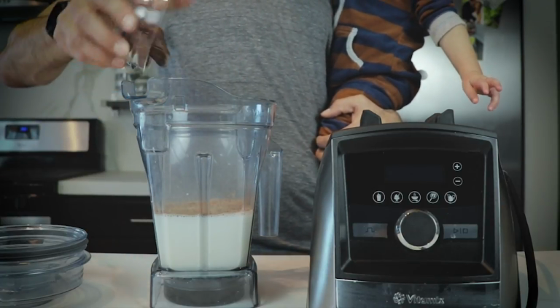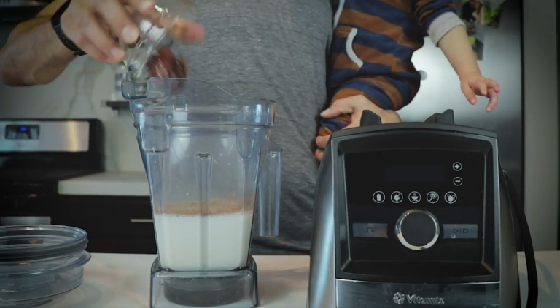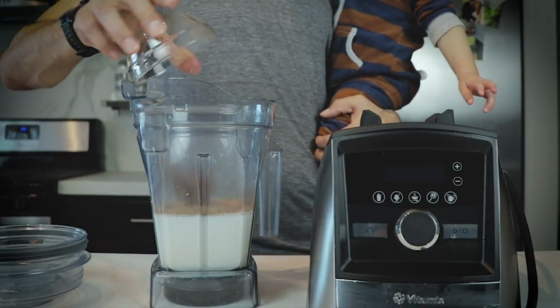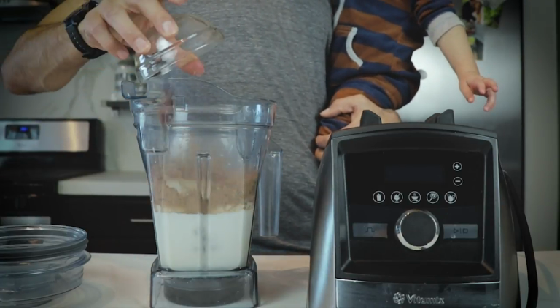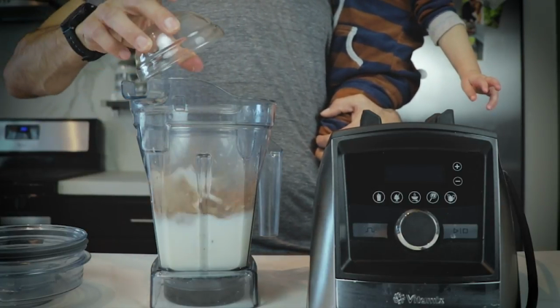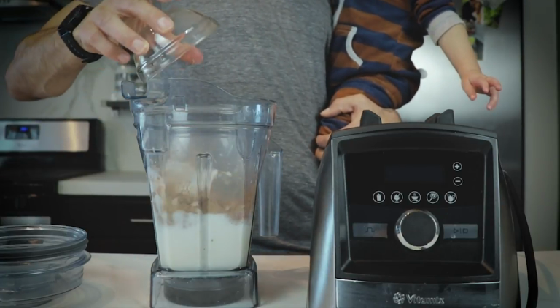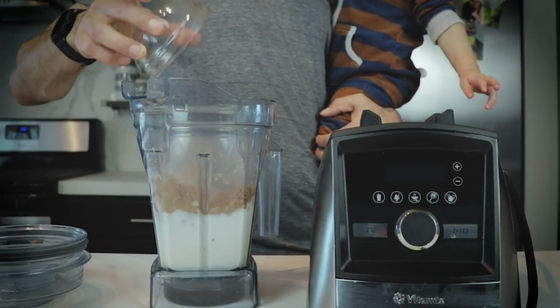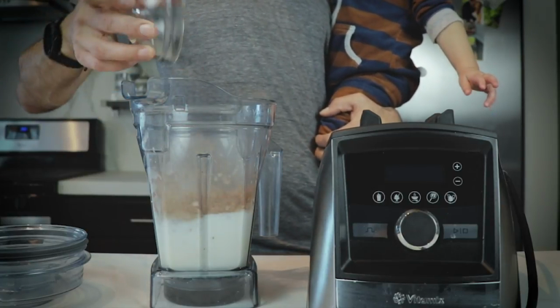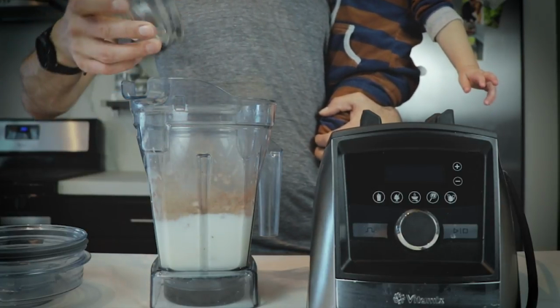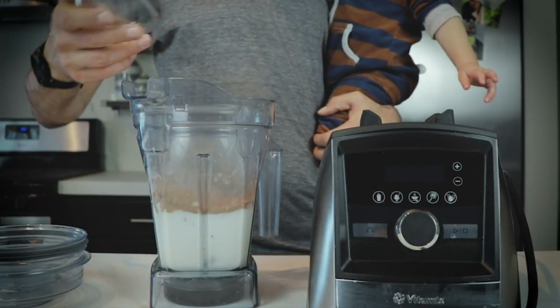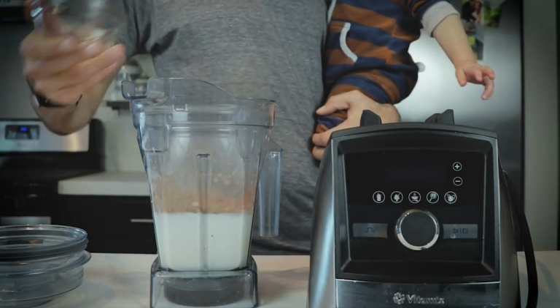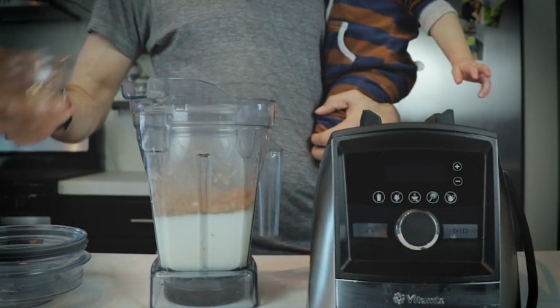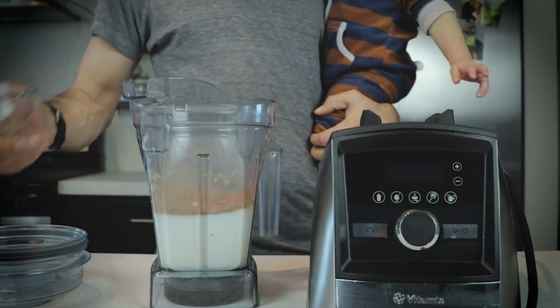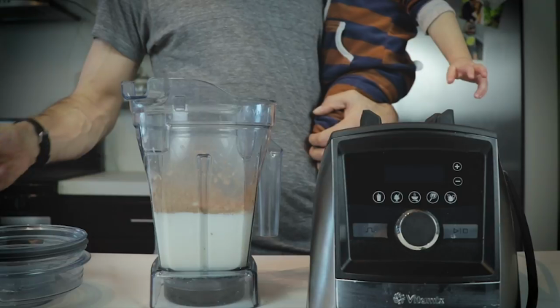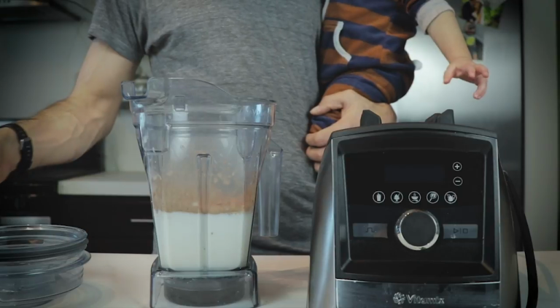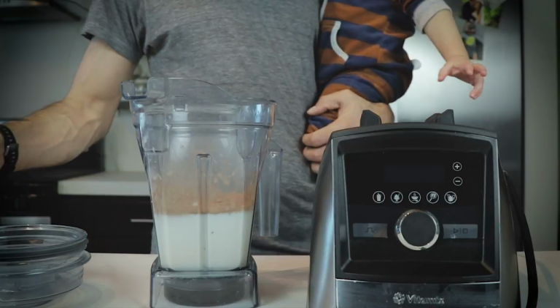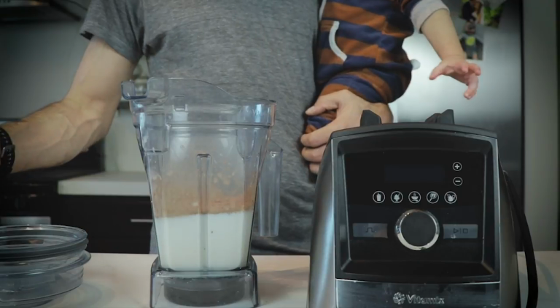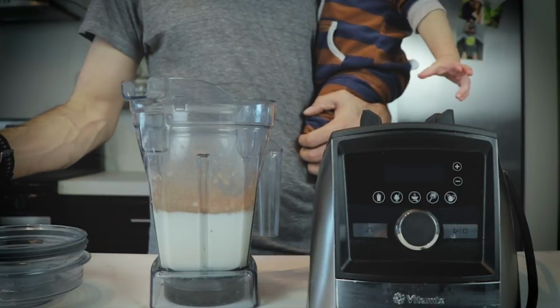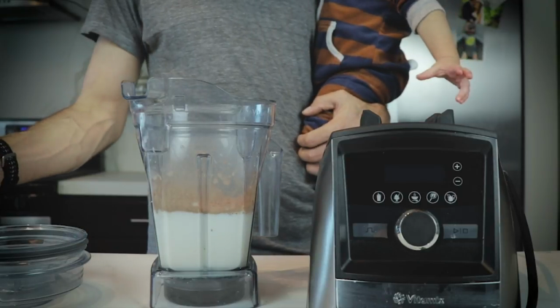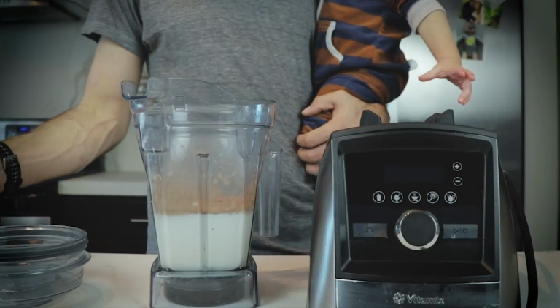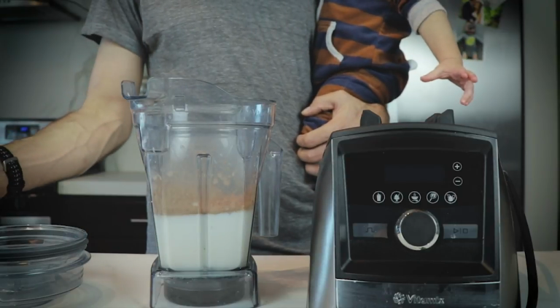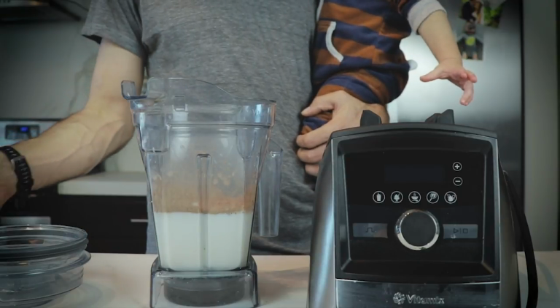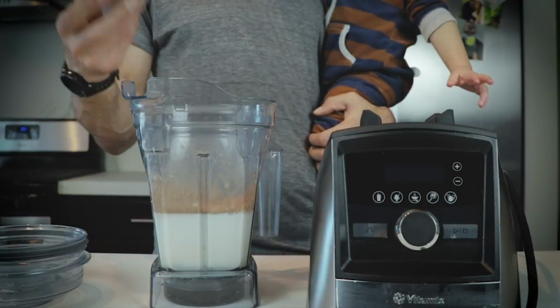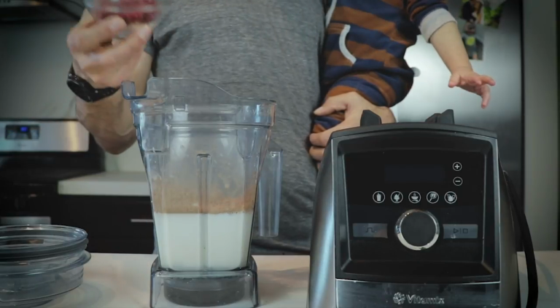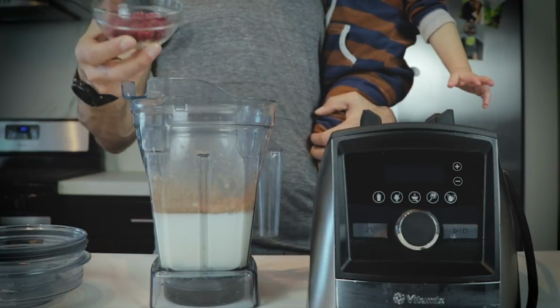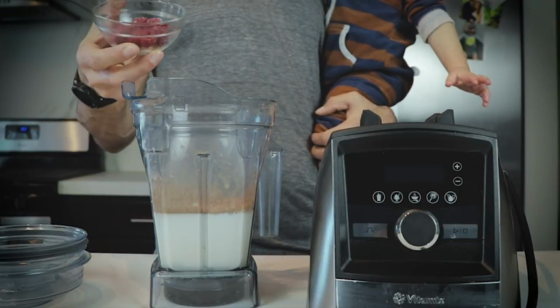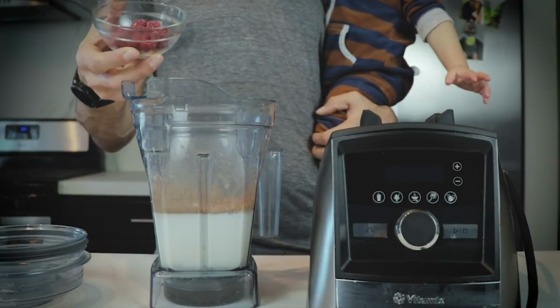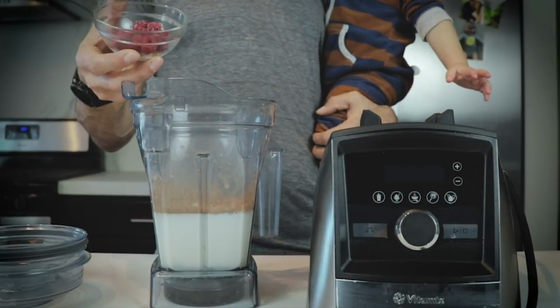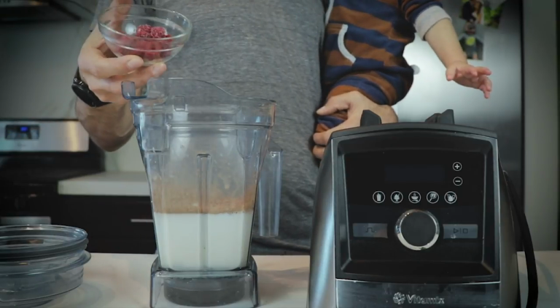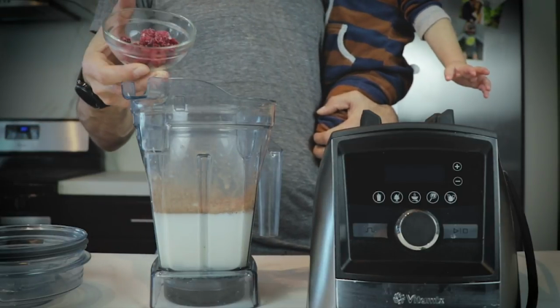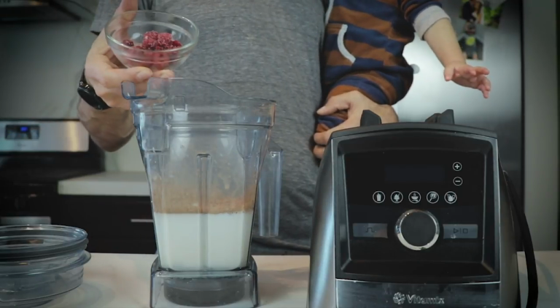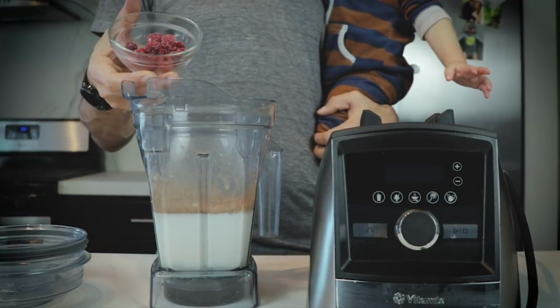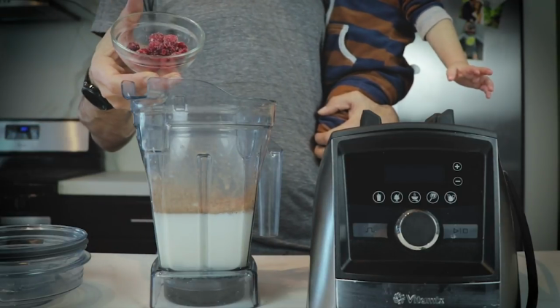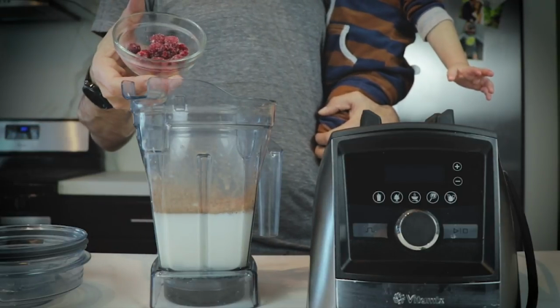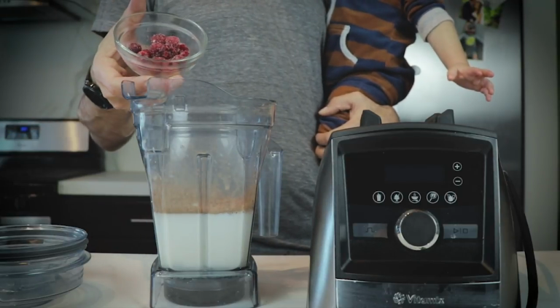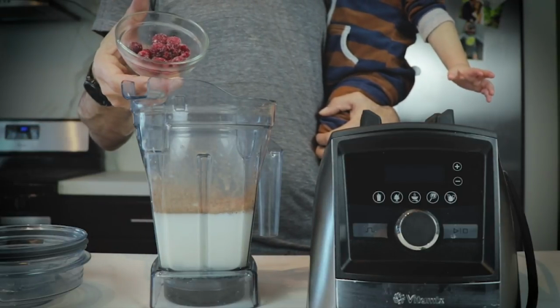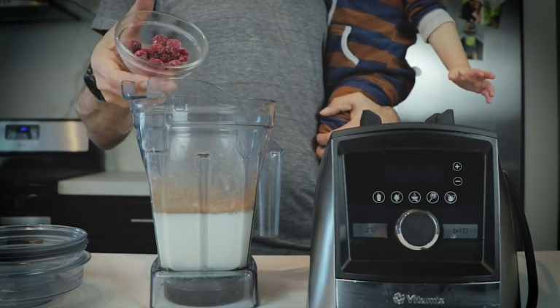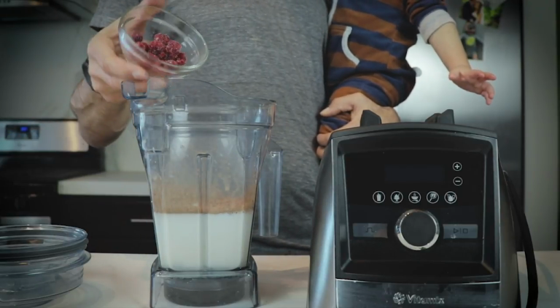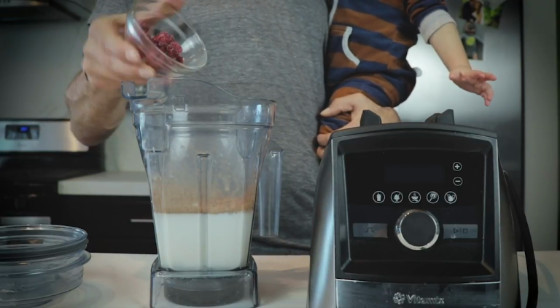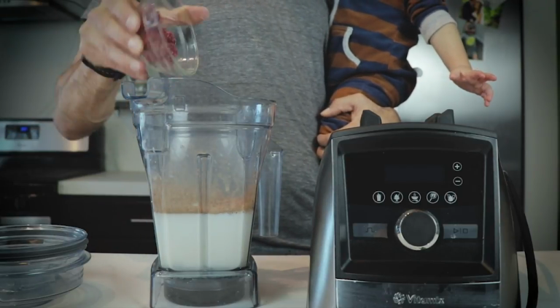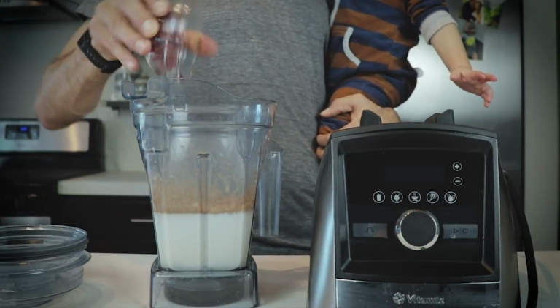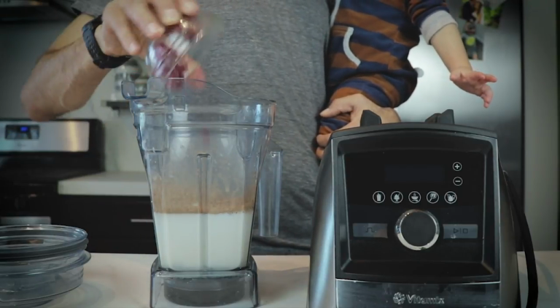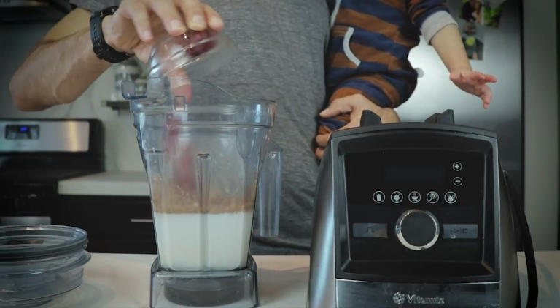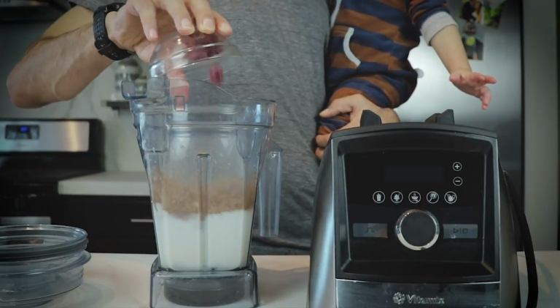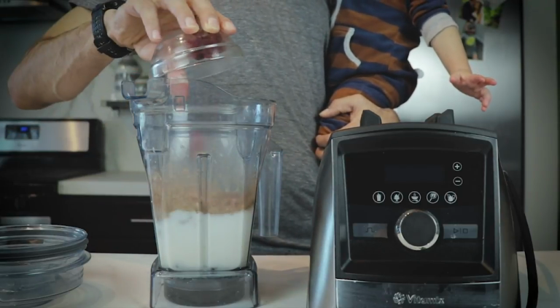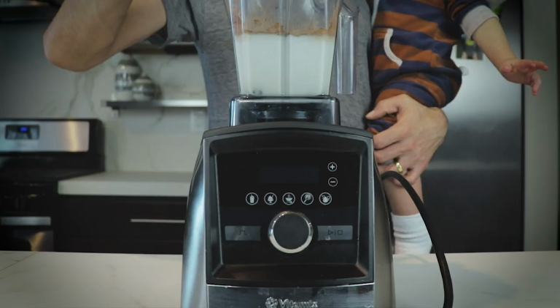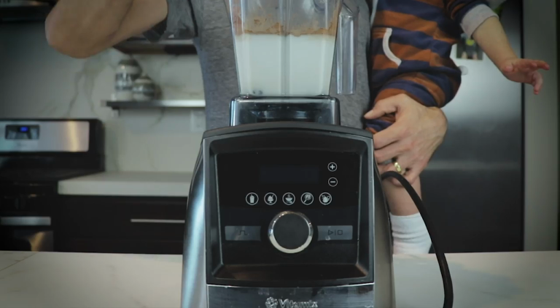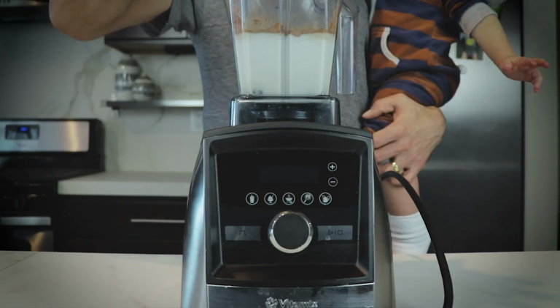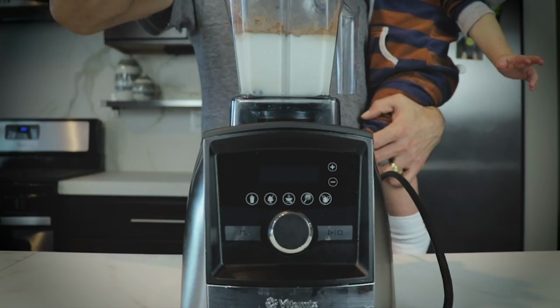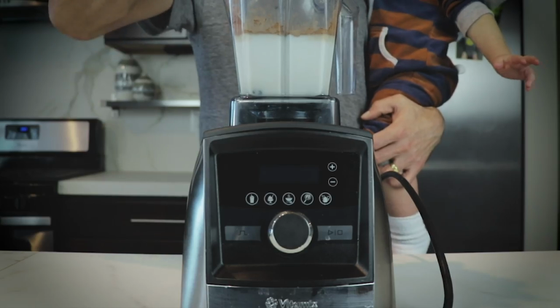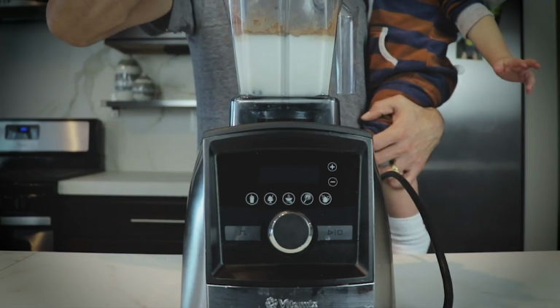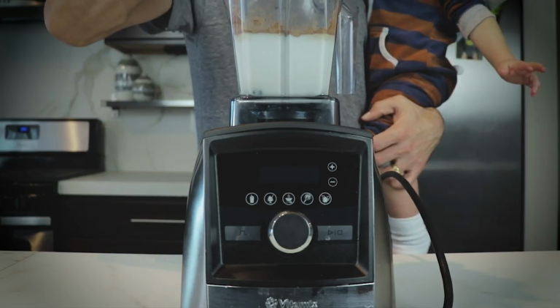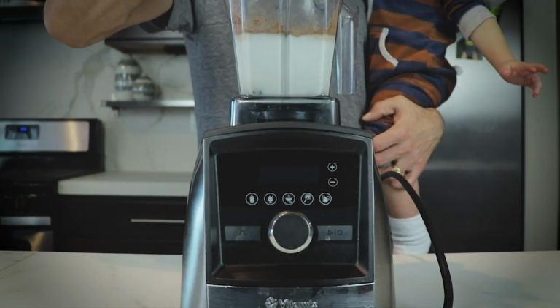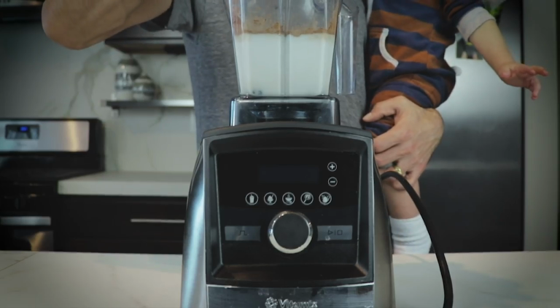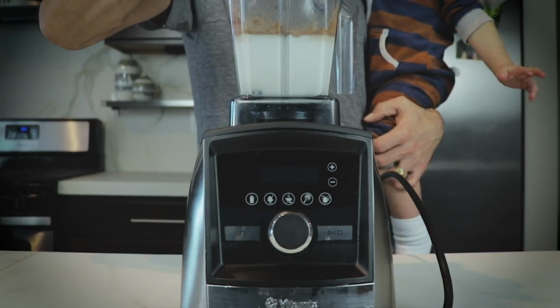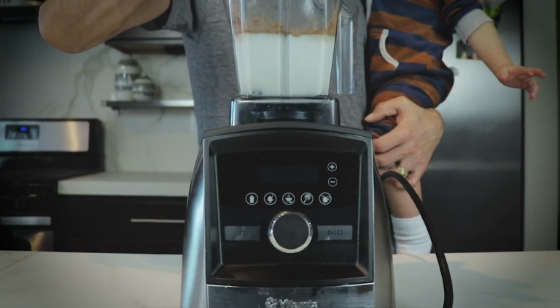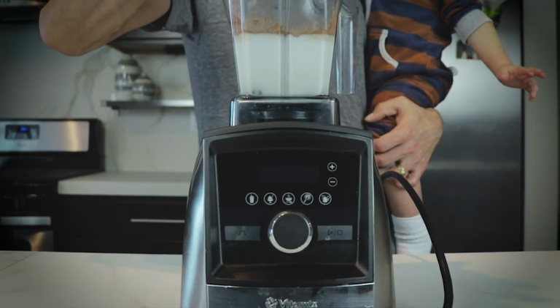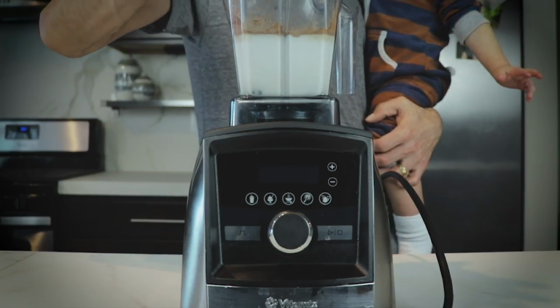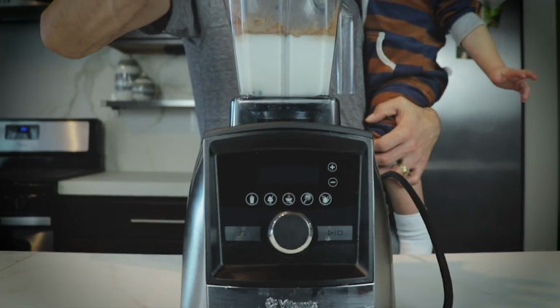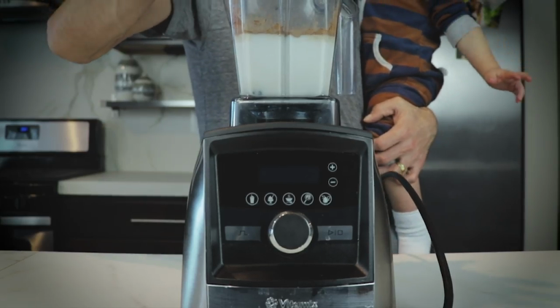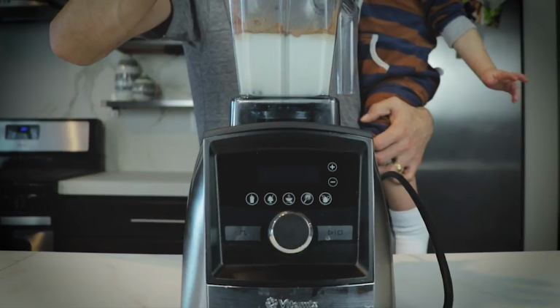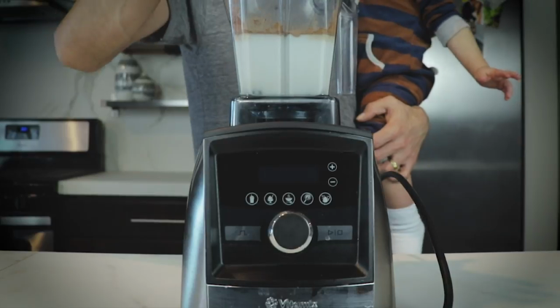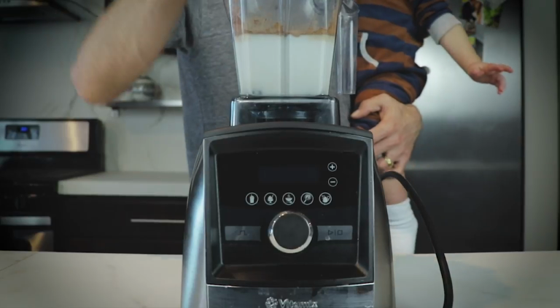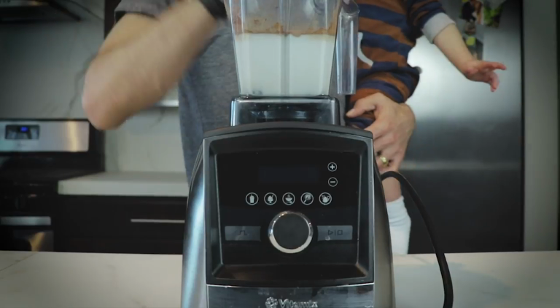Yeah, it's a lot, but if you've ever had hot chocolate, it's sweet. Quarter cup of raspberries — frozen is totally okay. We'll secure the lid and we're going to blend for a while.